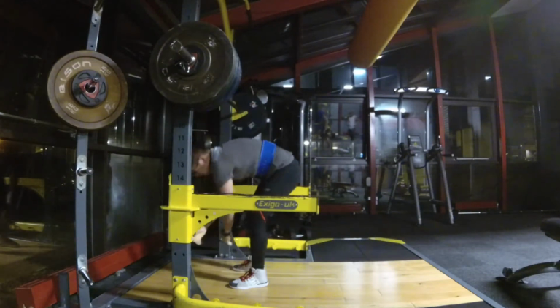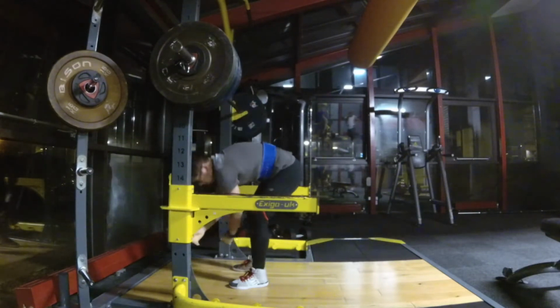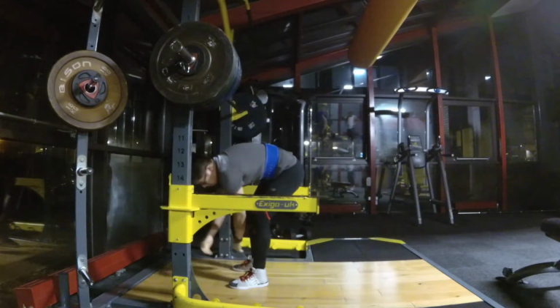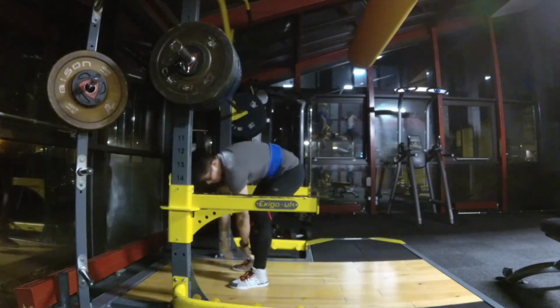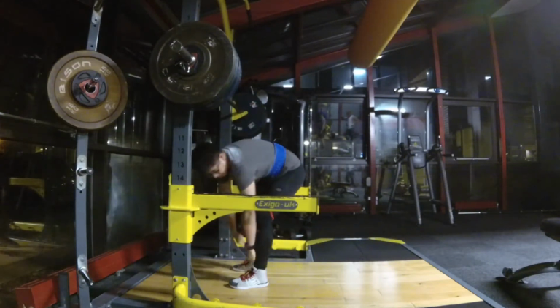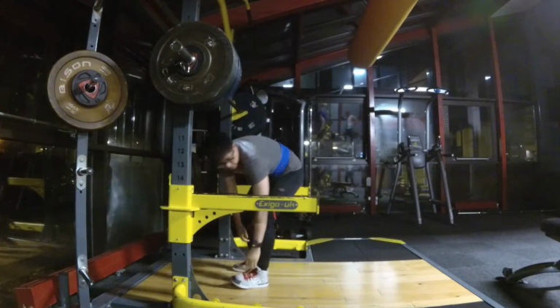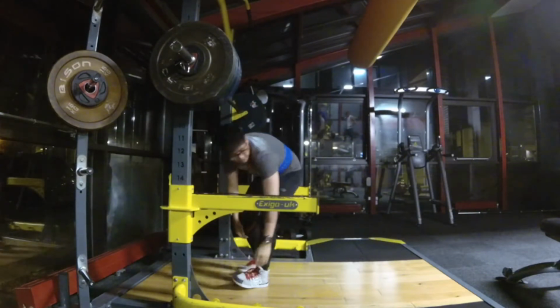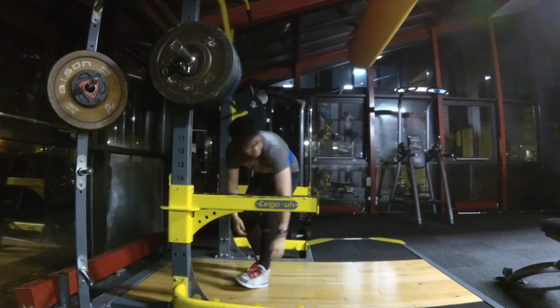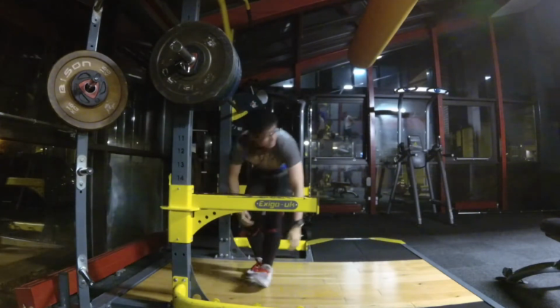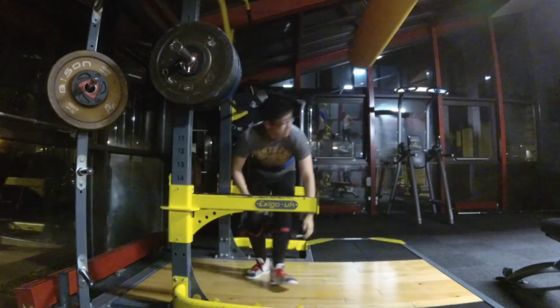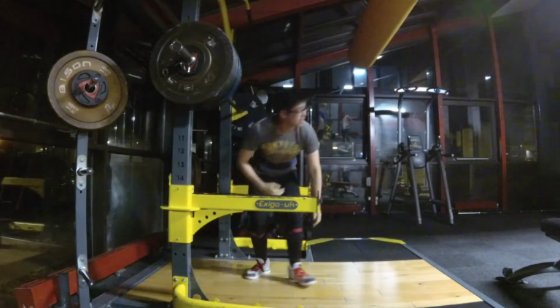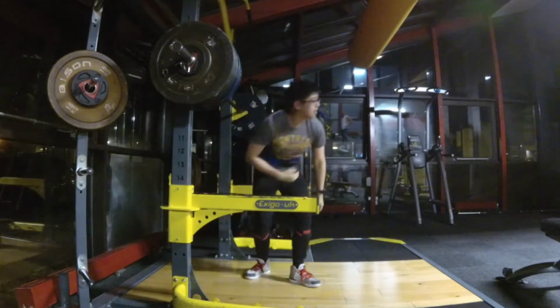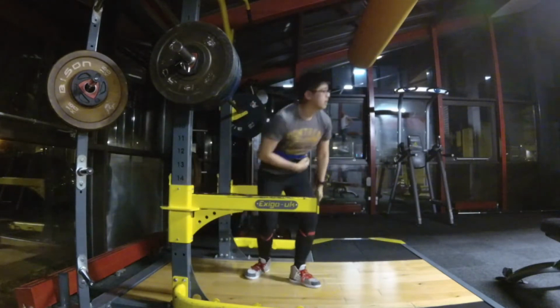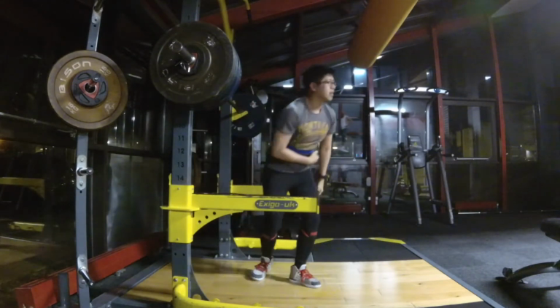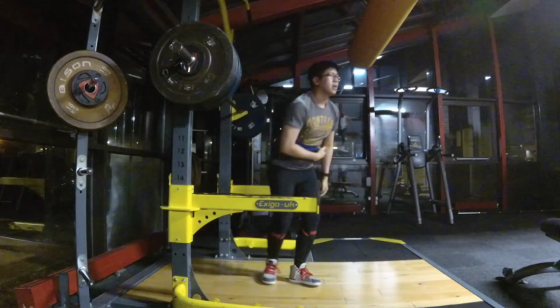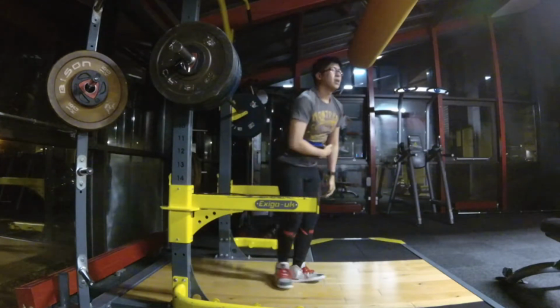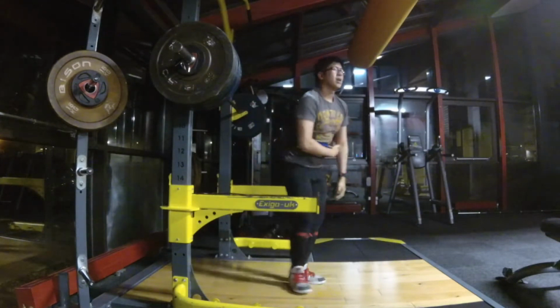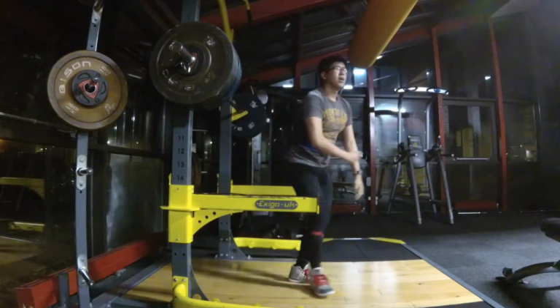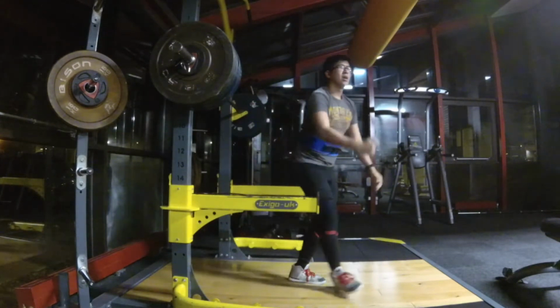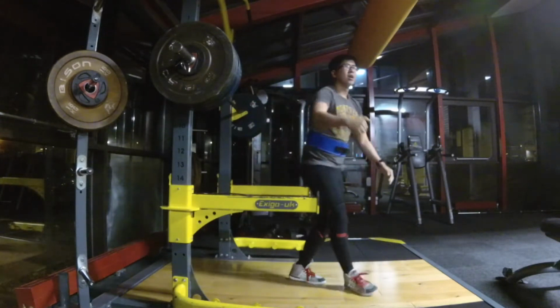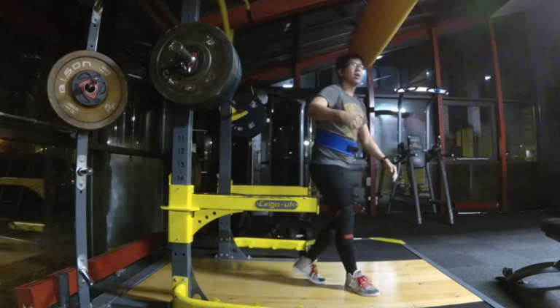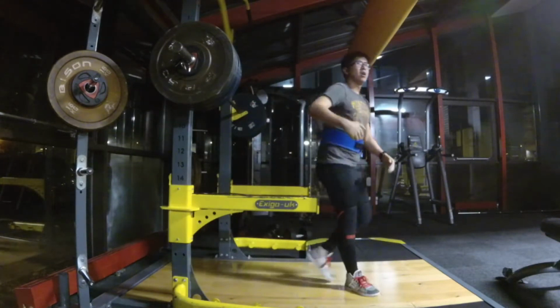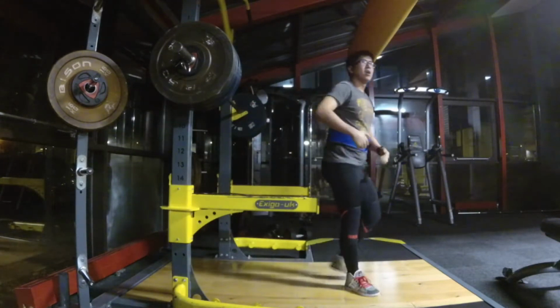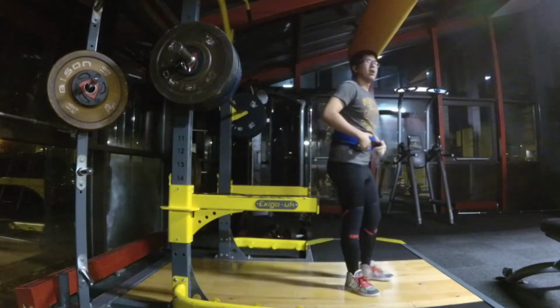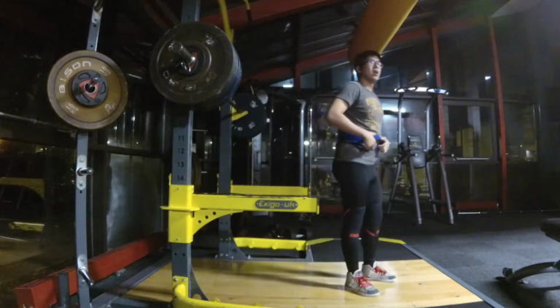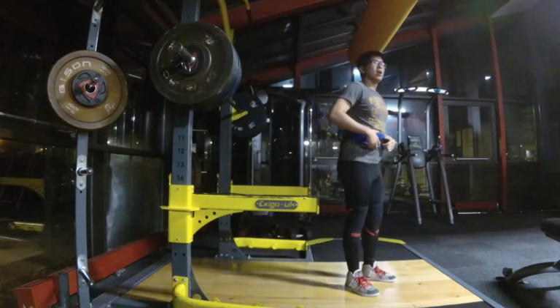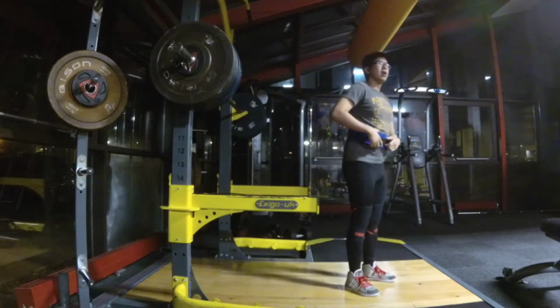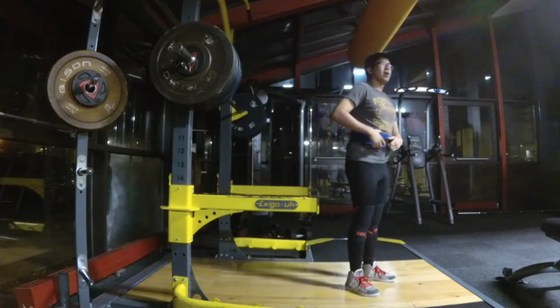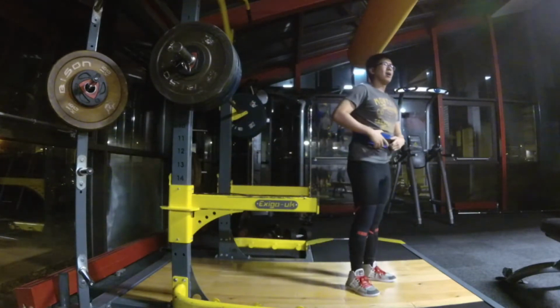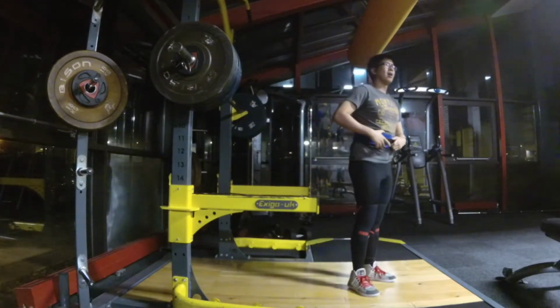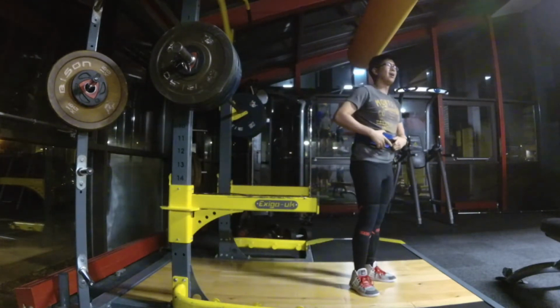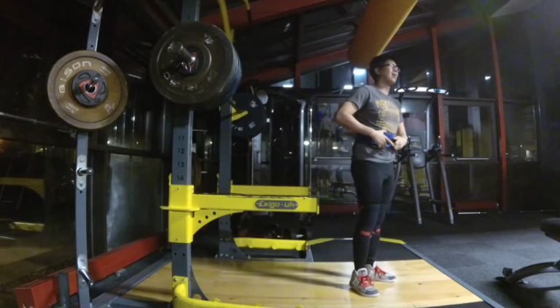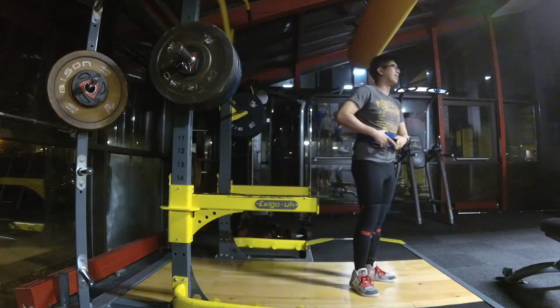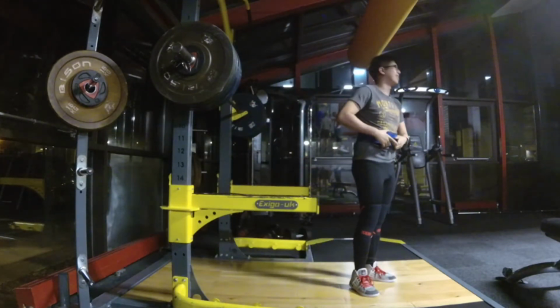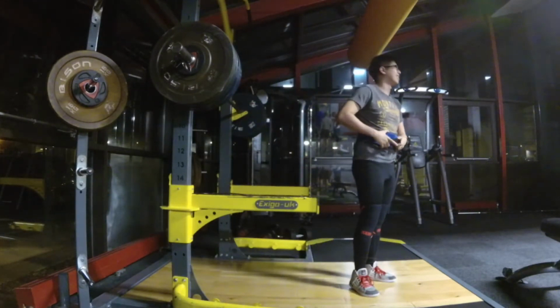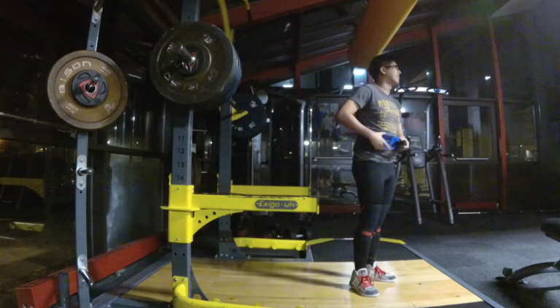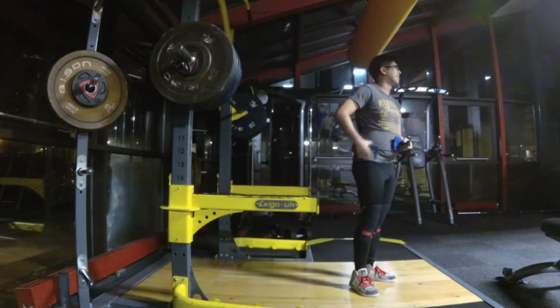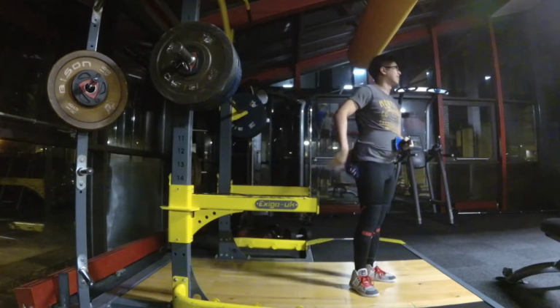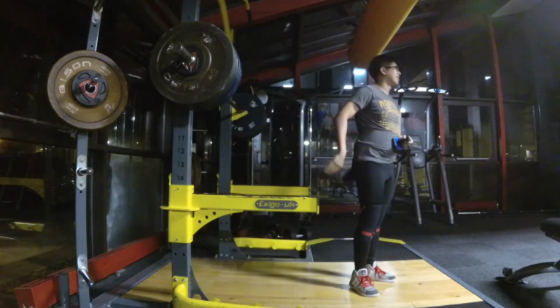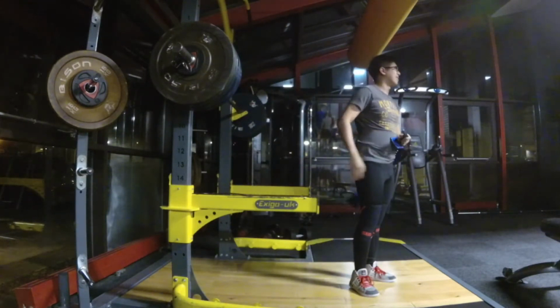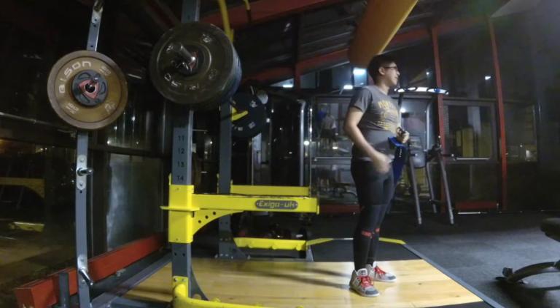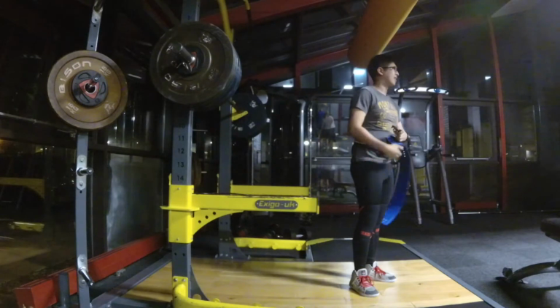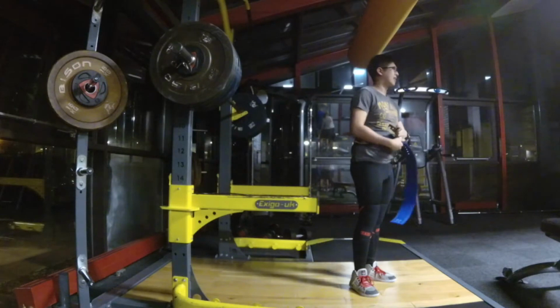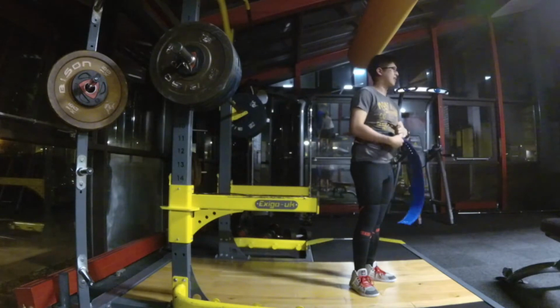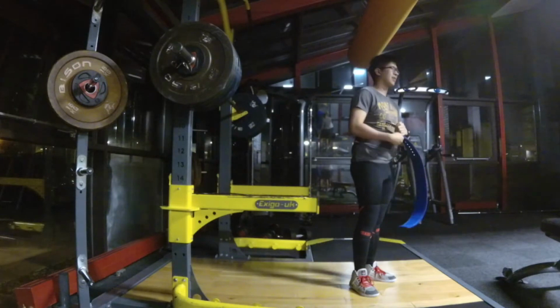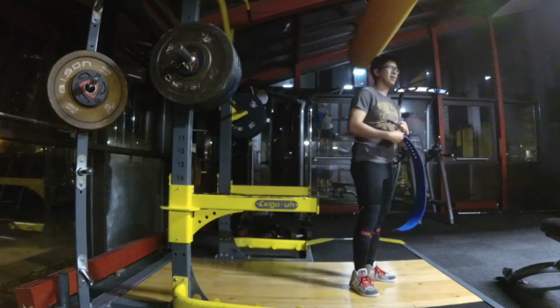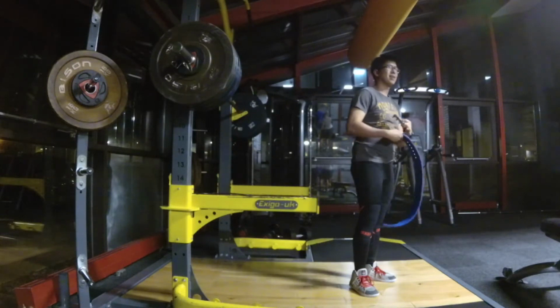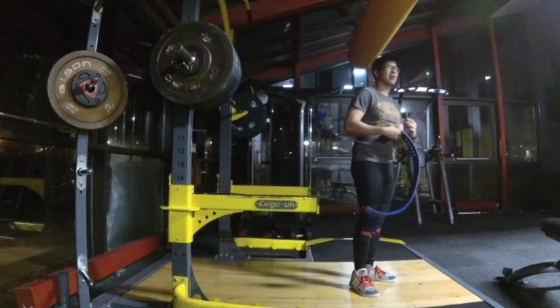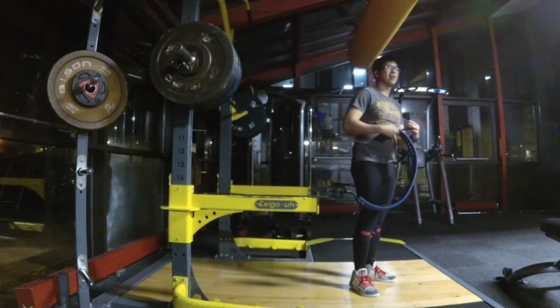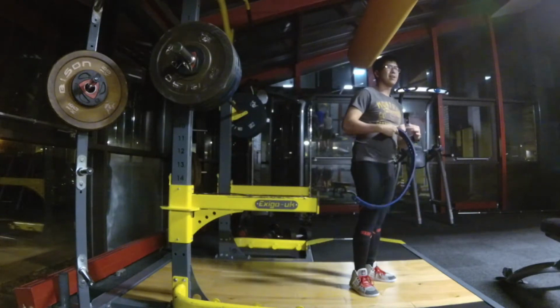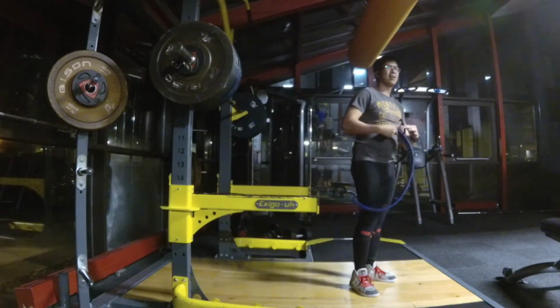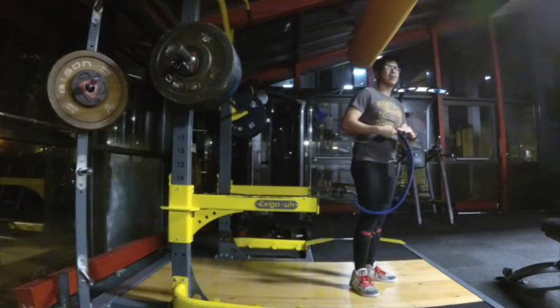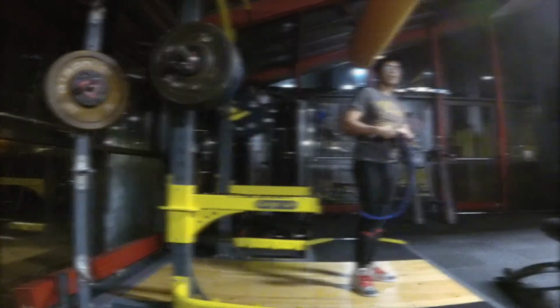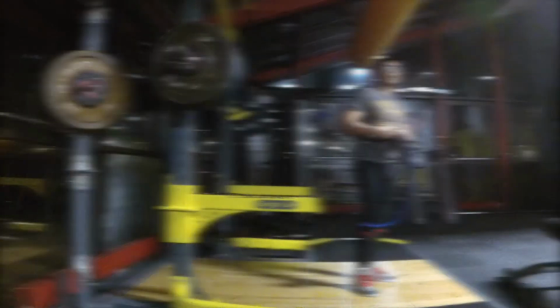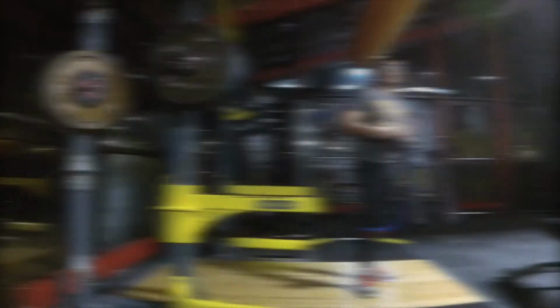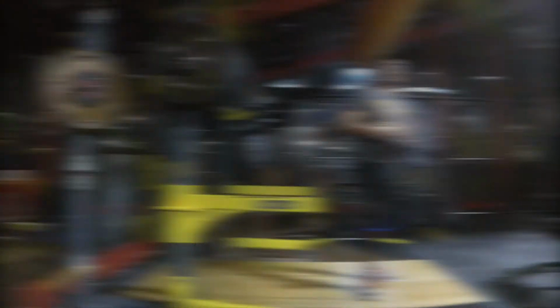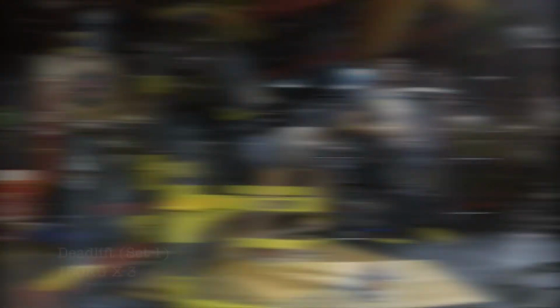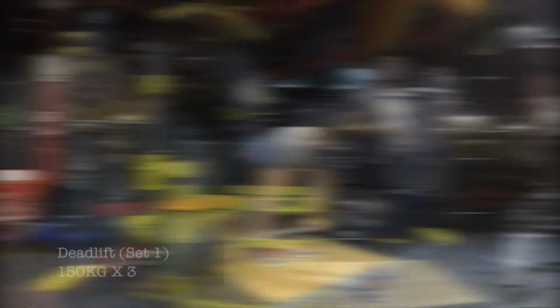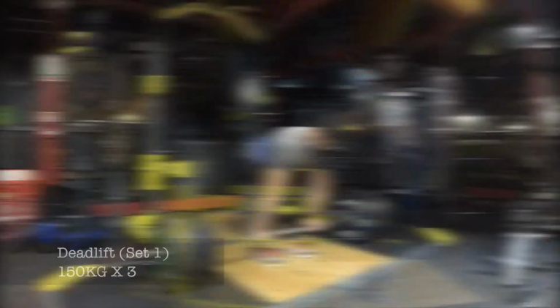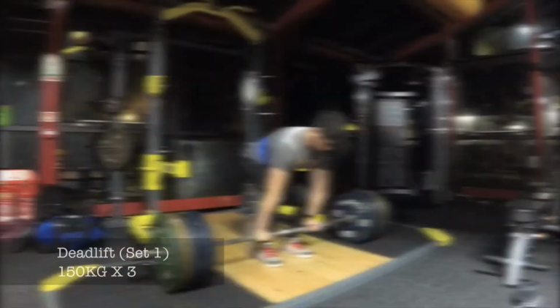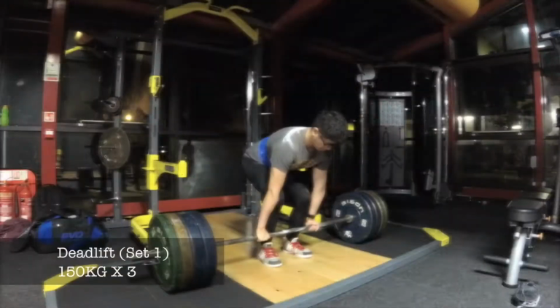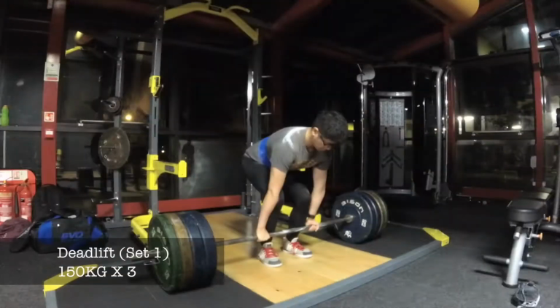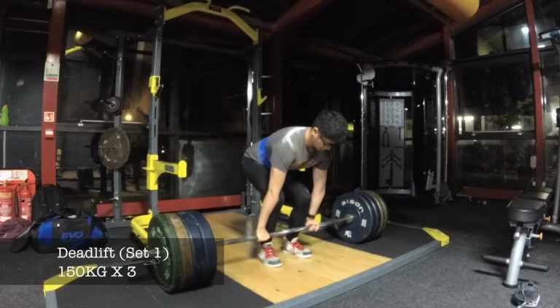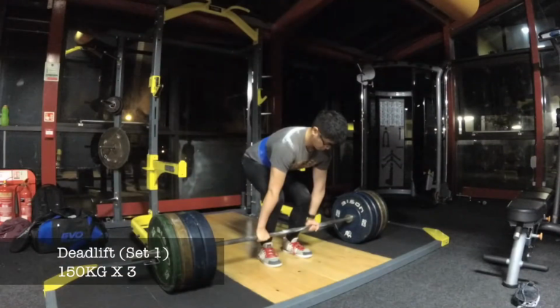Quite pleased about that, as you can tell after my re-rack — that did put it as a very tasty PR.